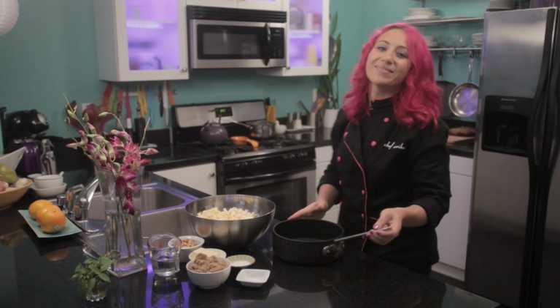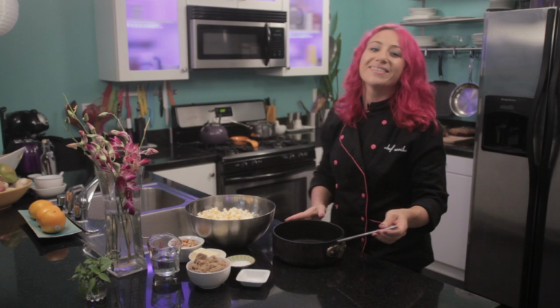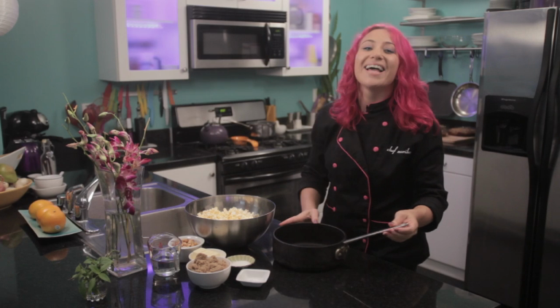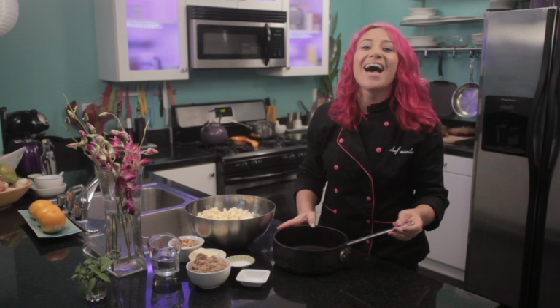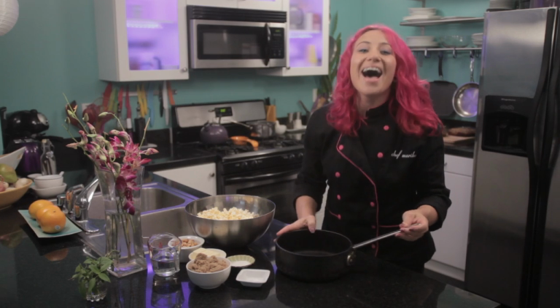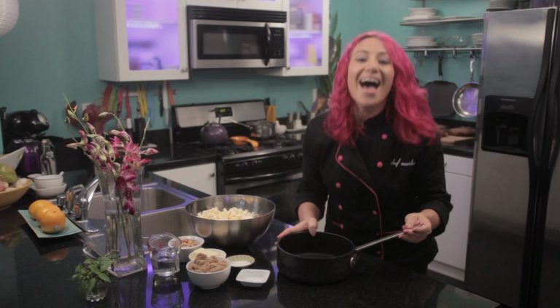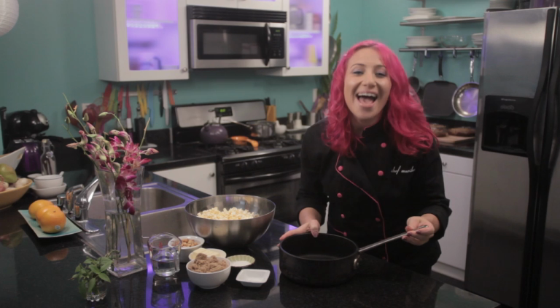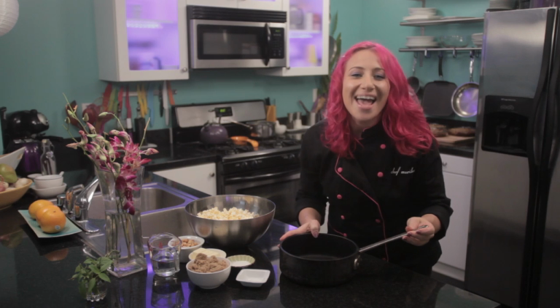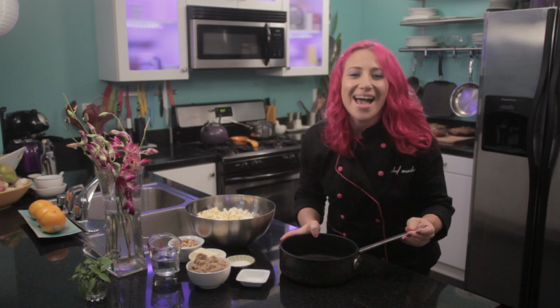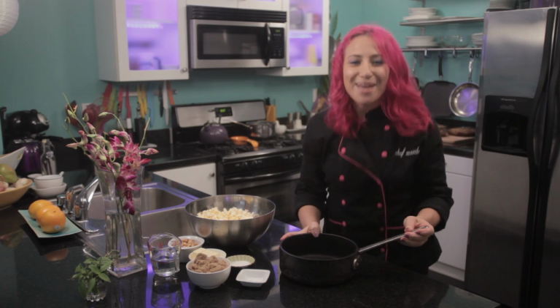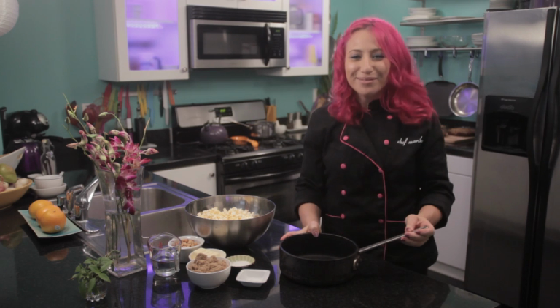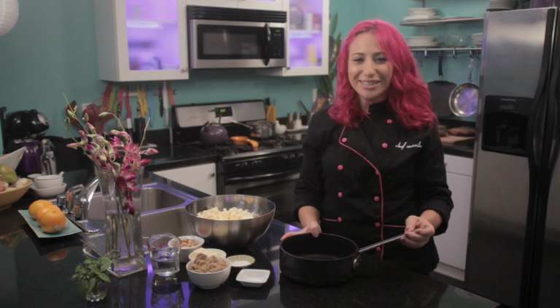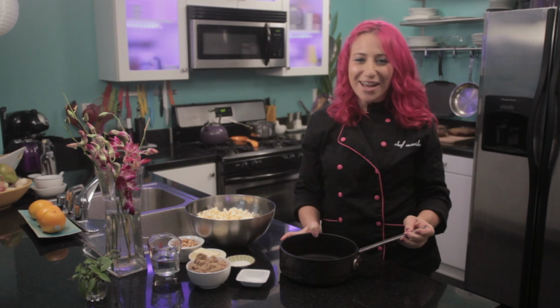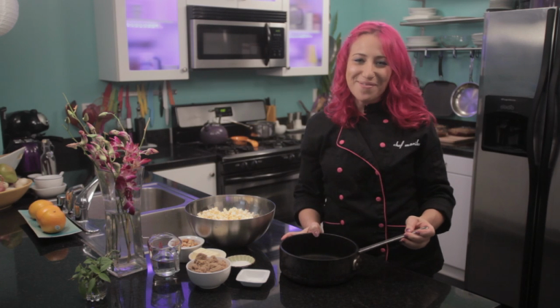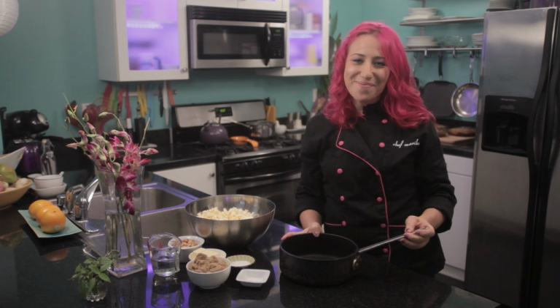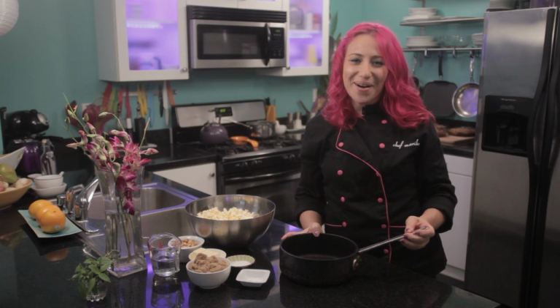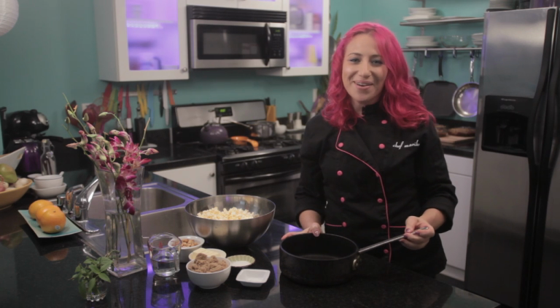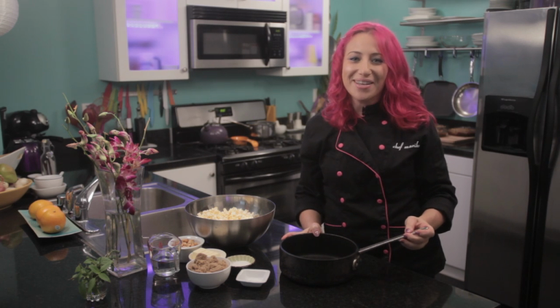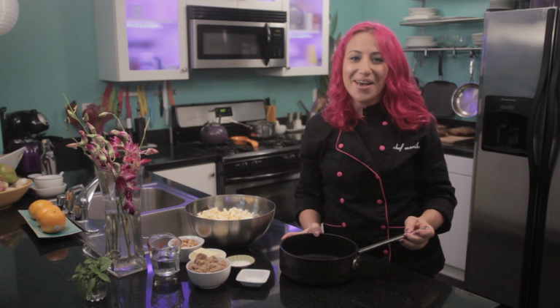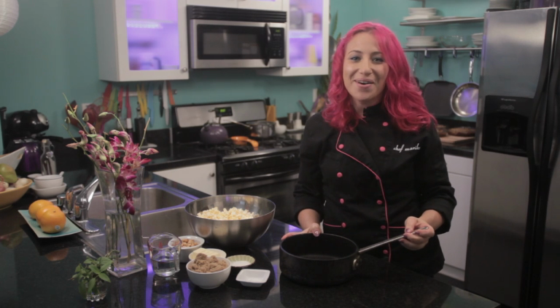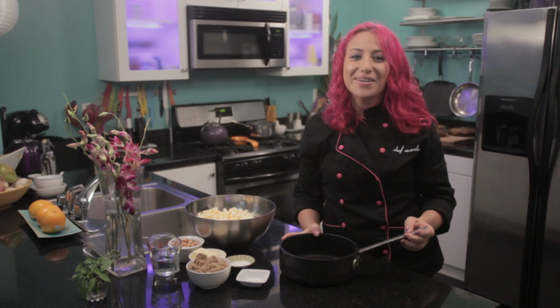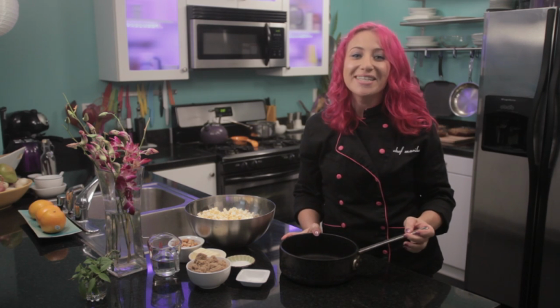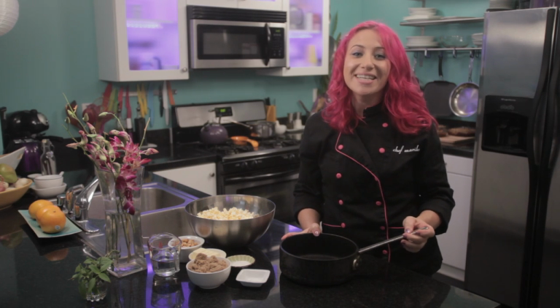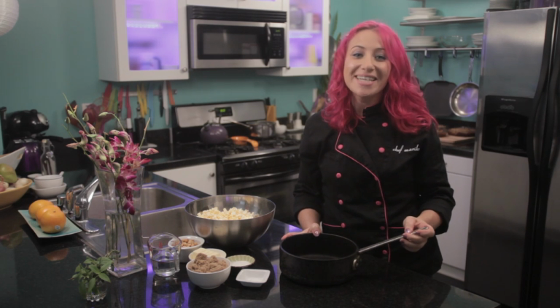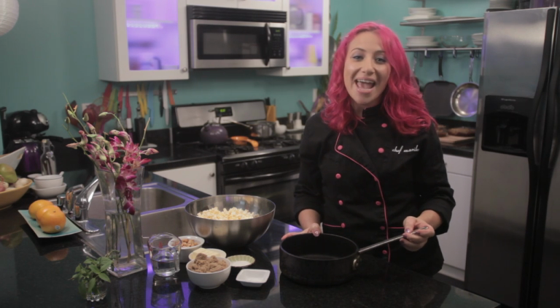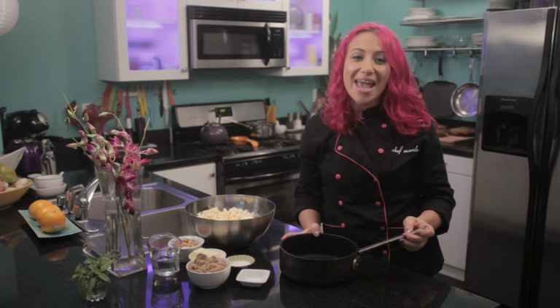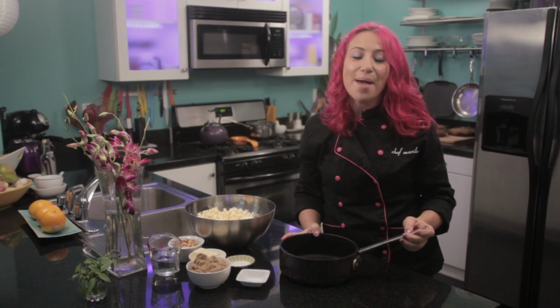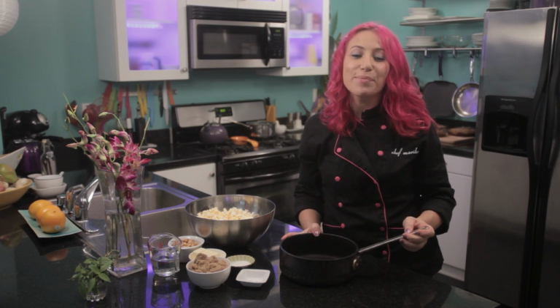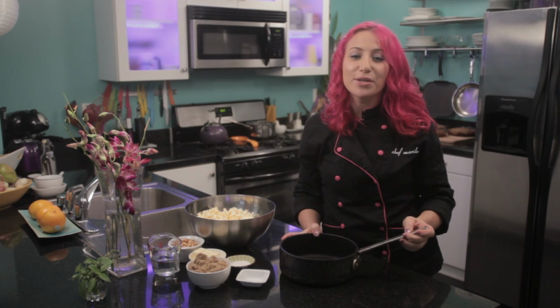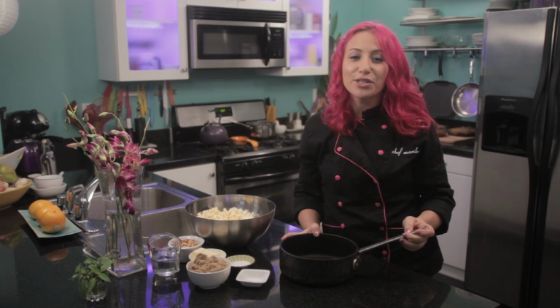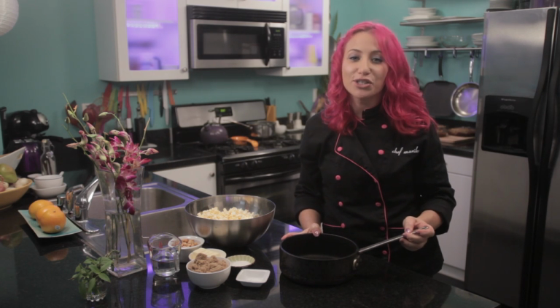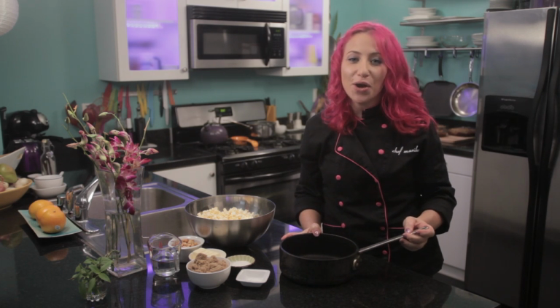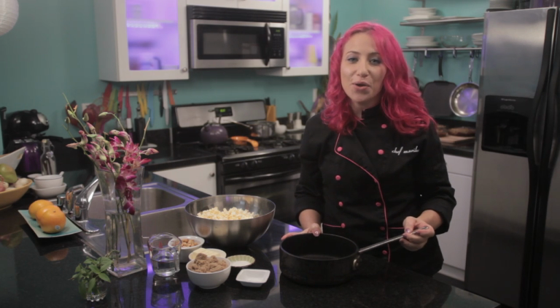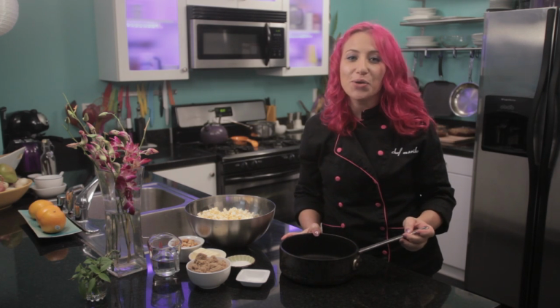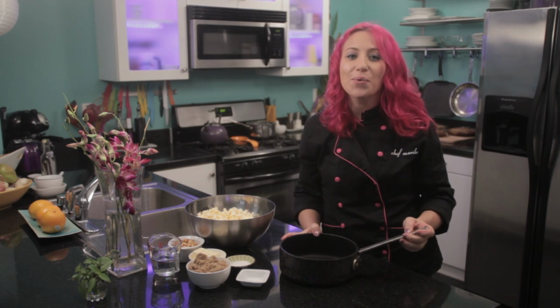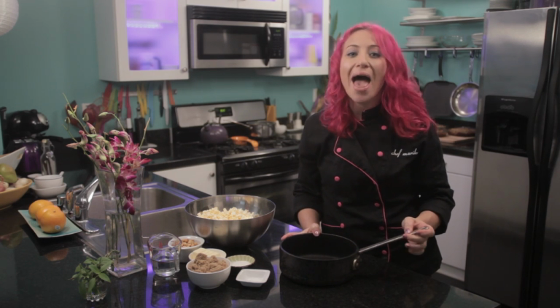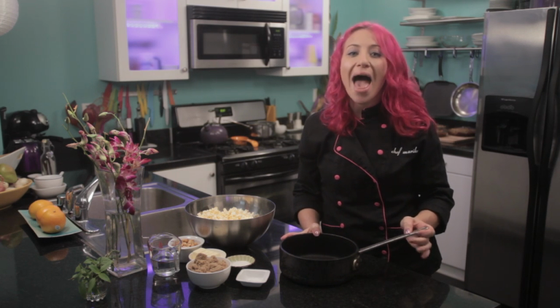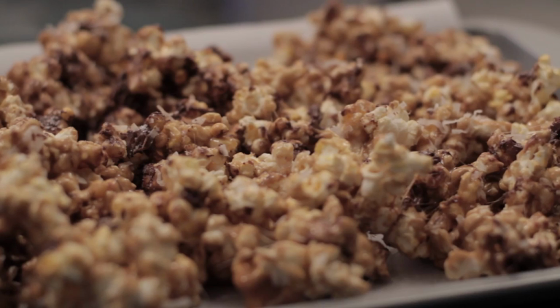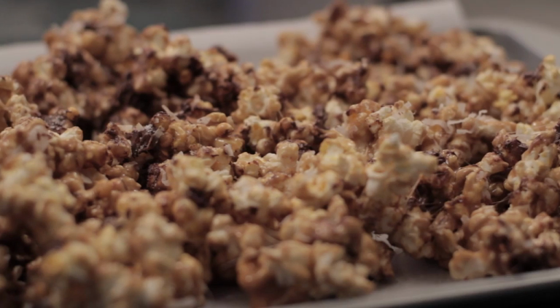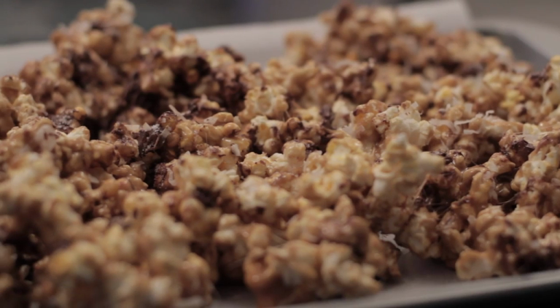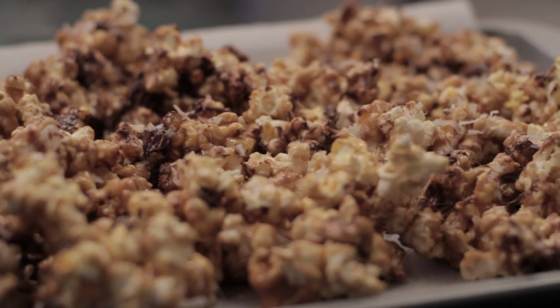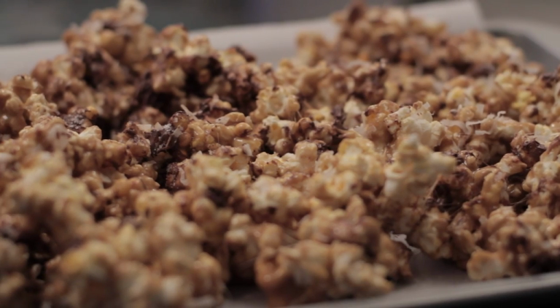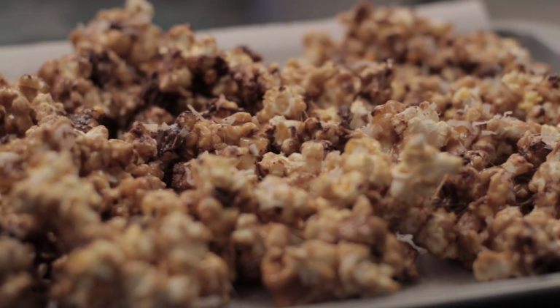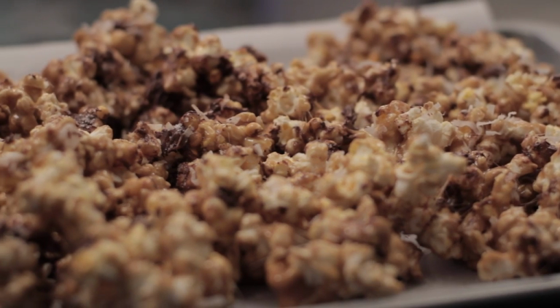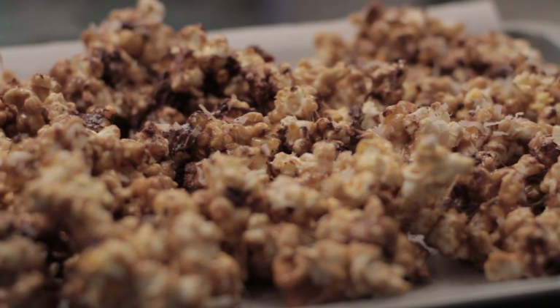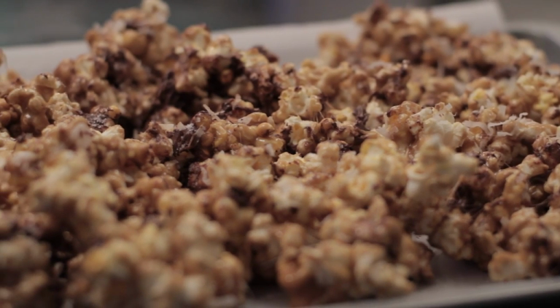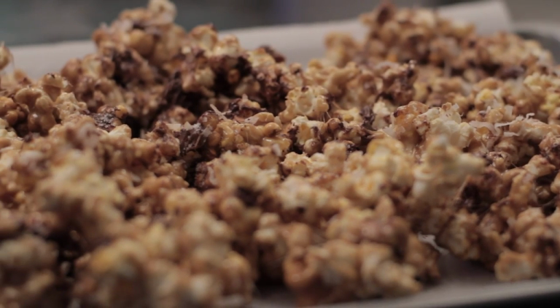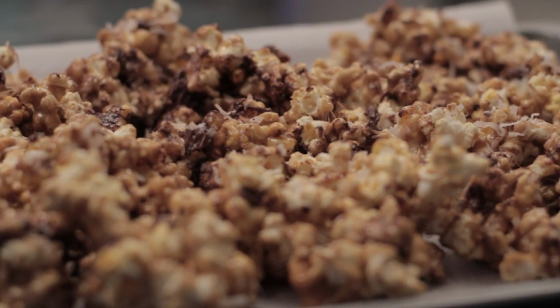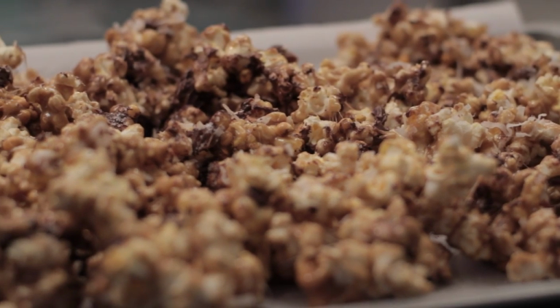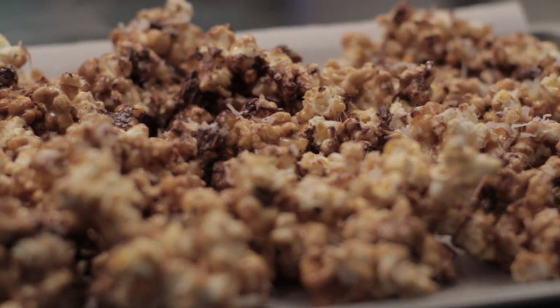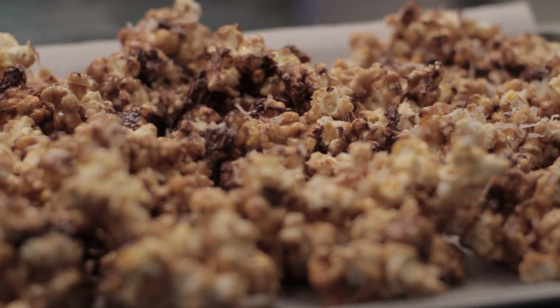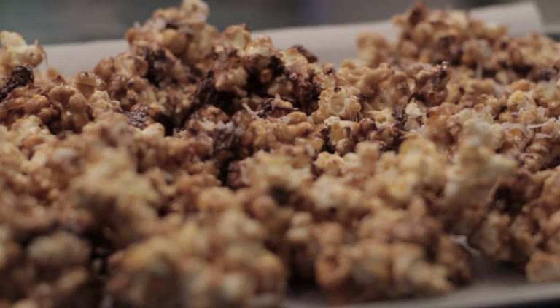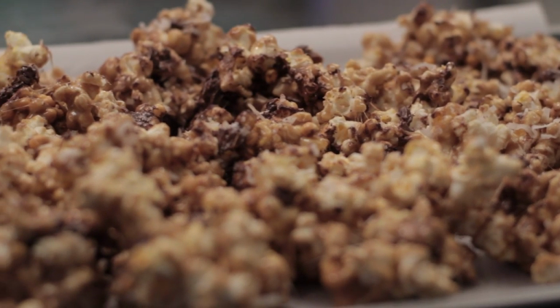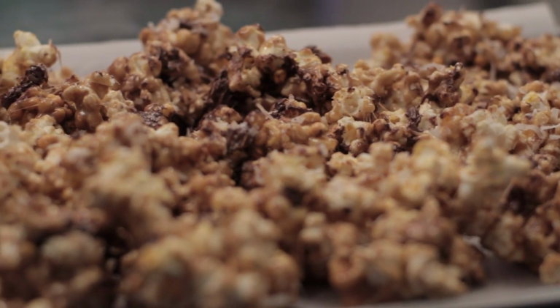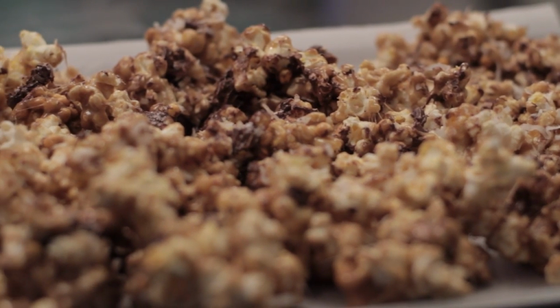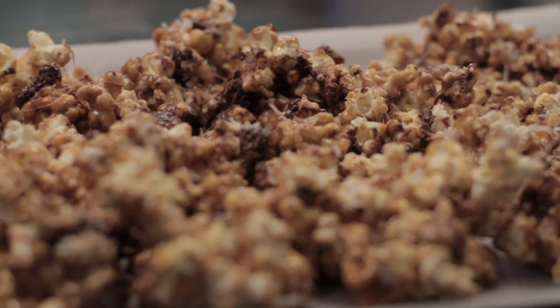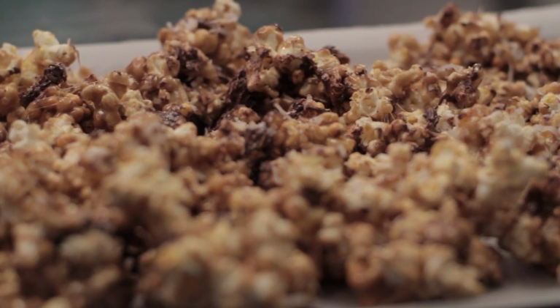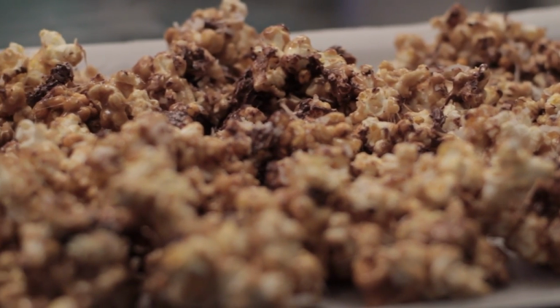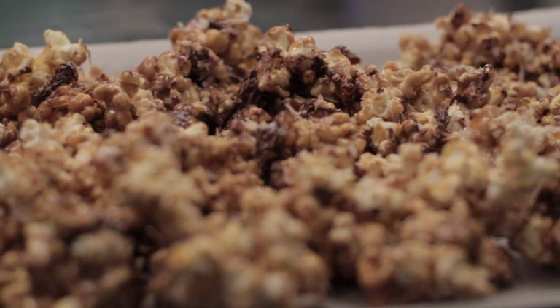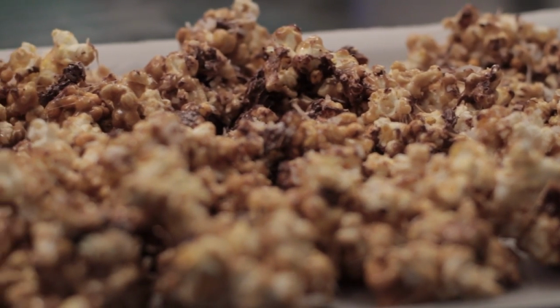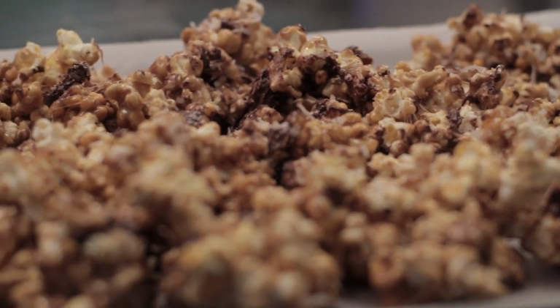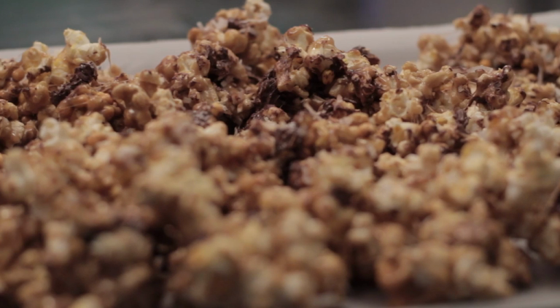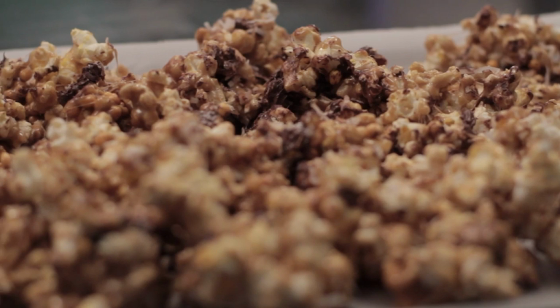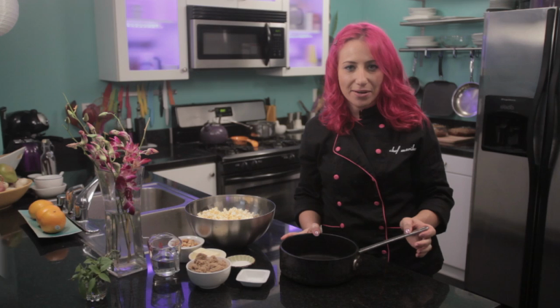Hi, I'm Chef Mari Ko. Today, I'm going to show you how to make gourmet caramel corn.